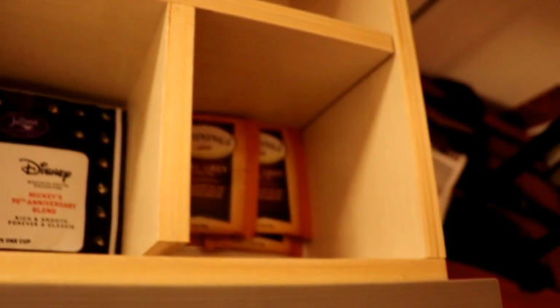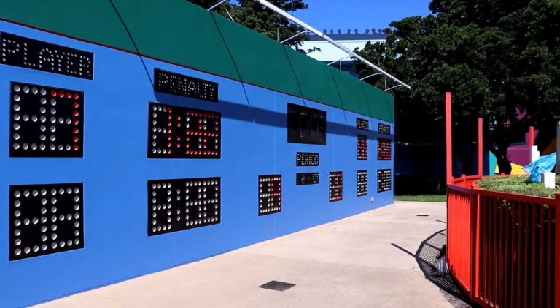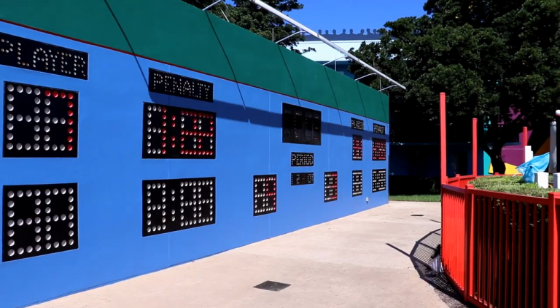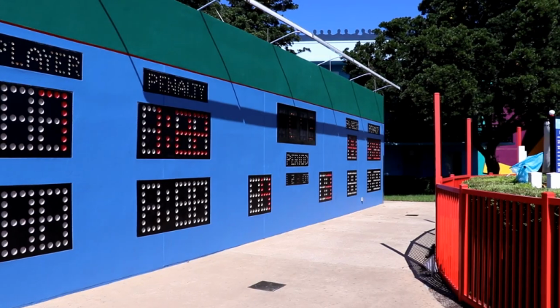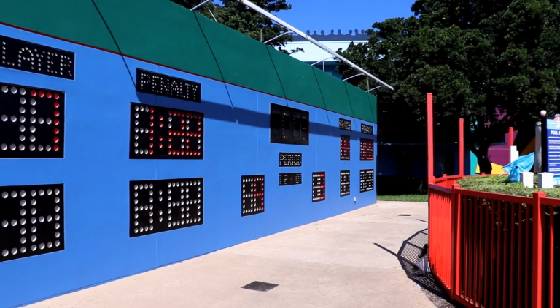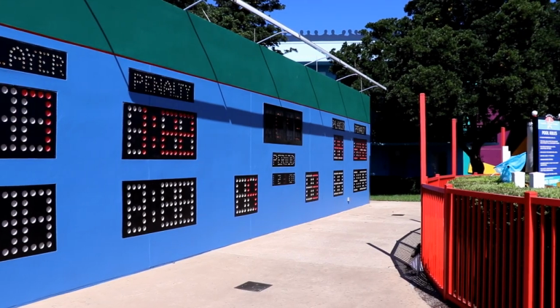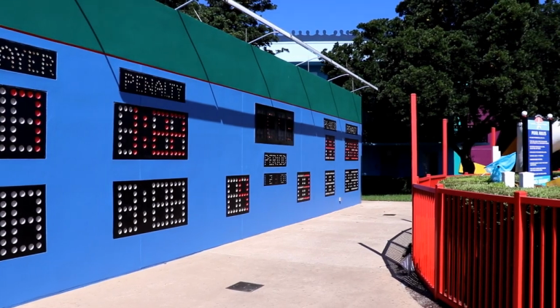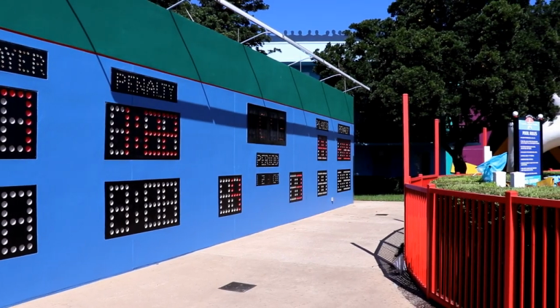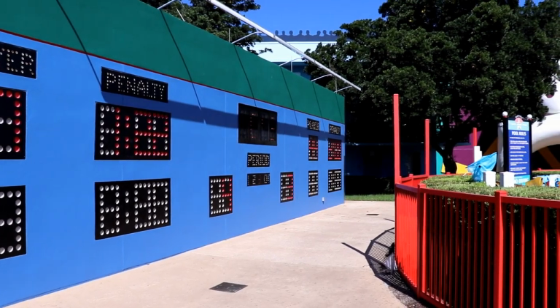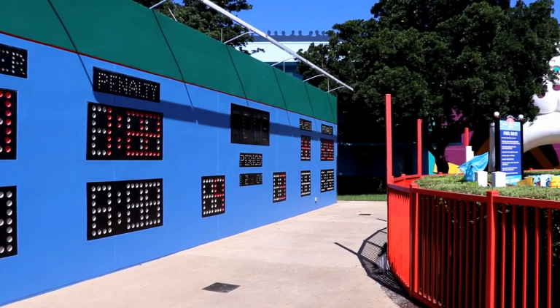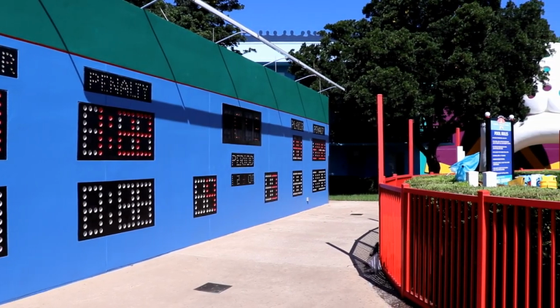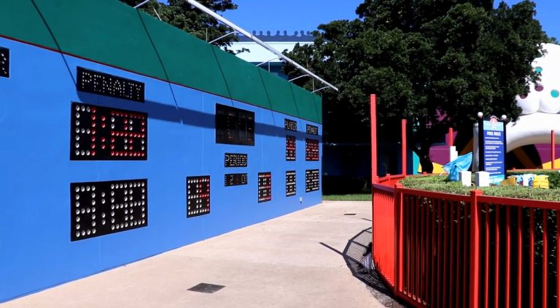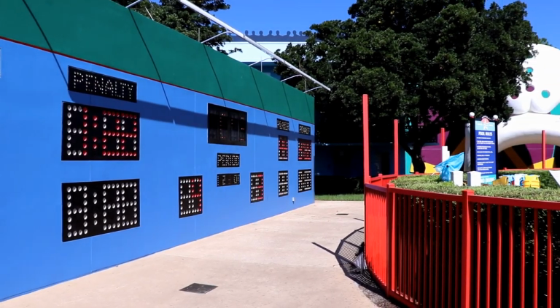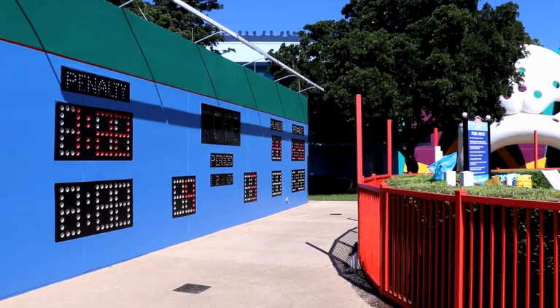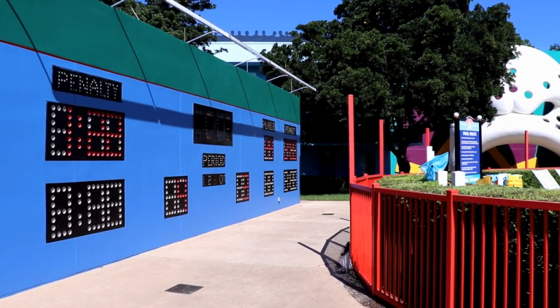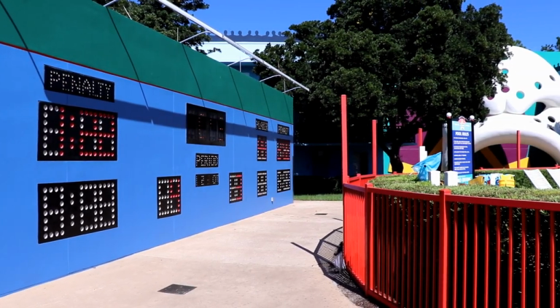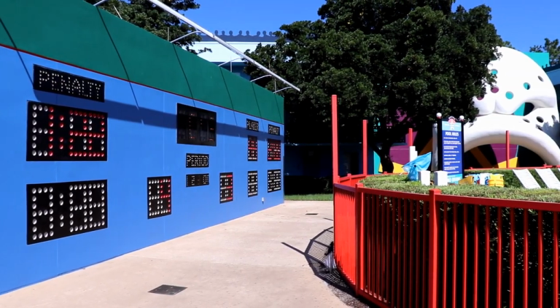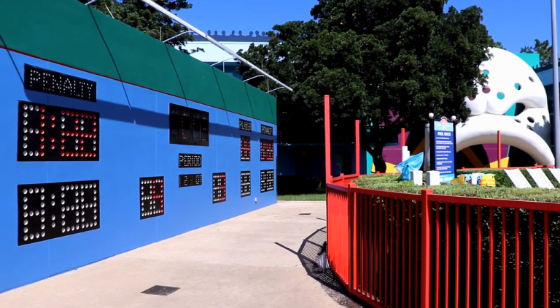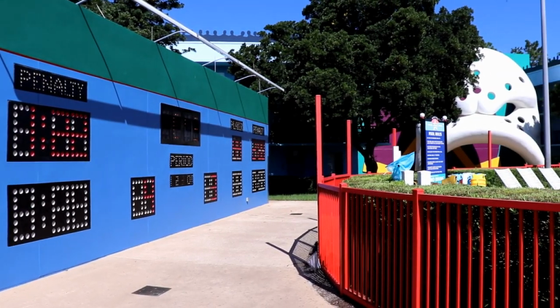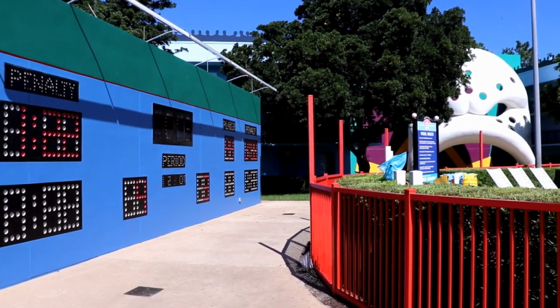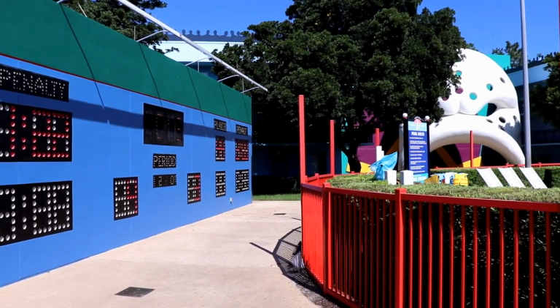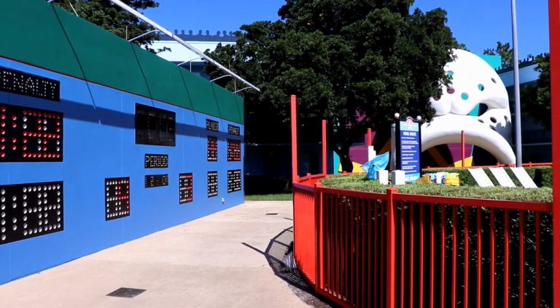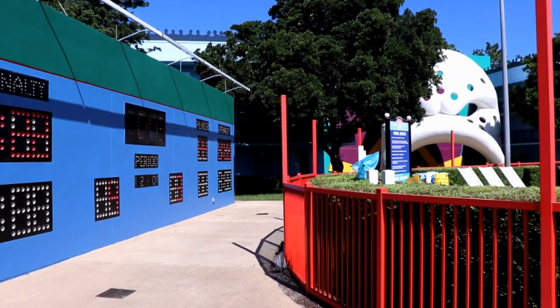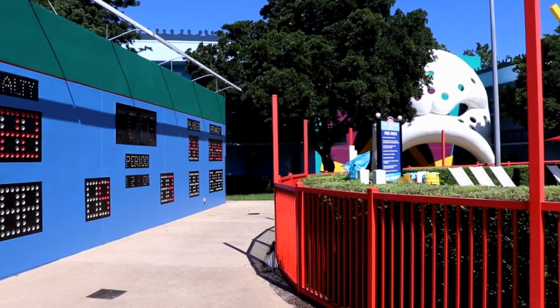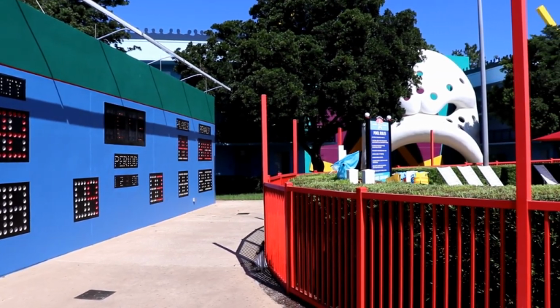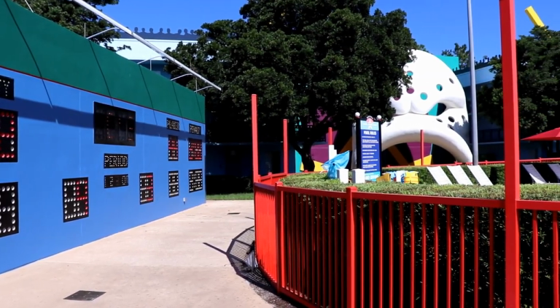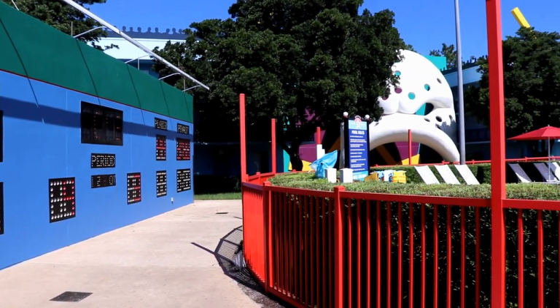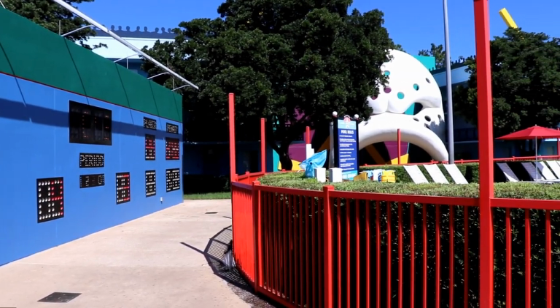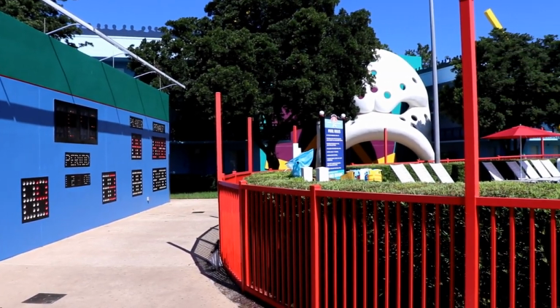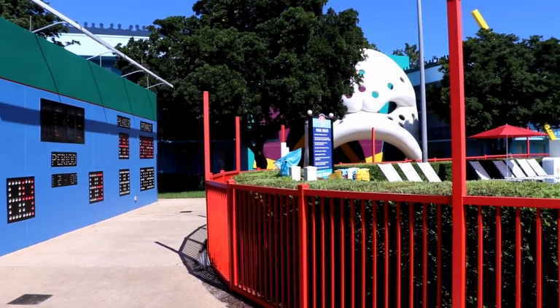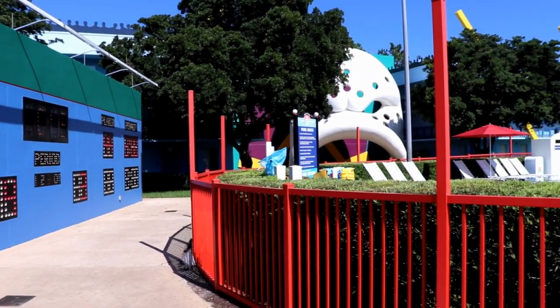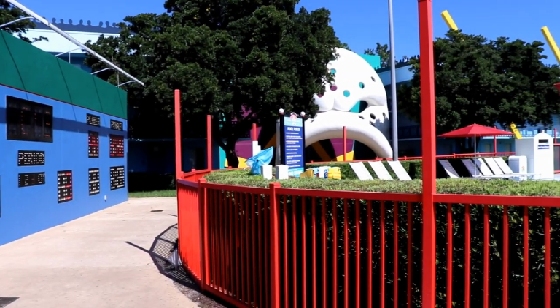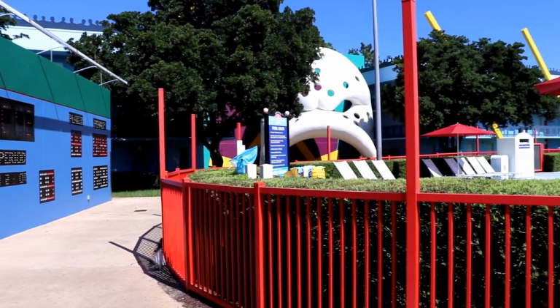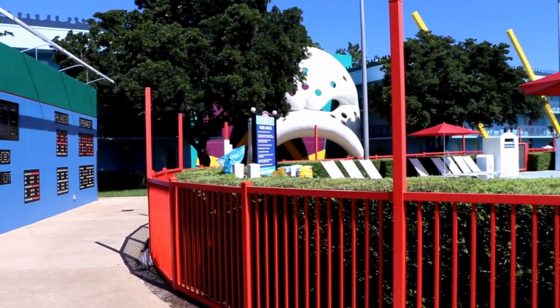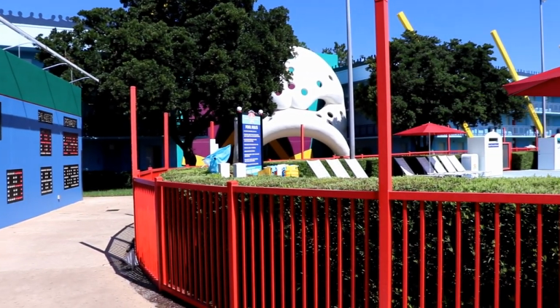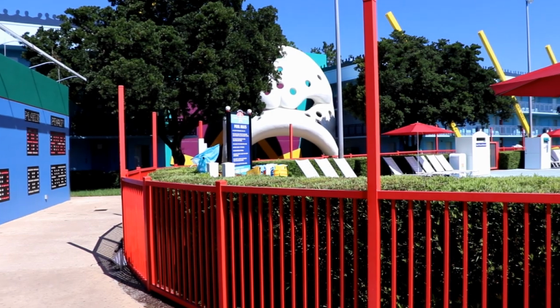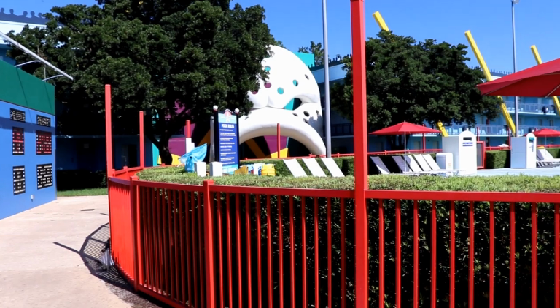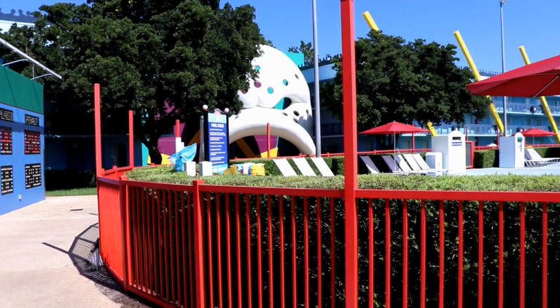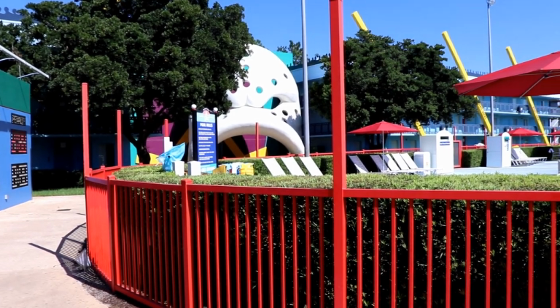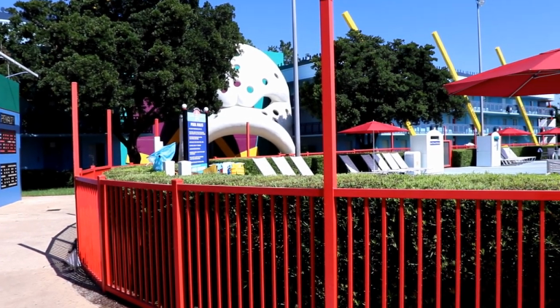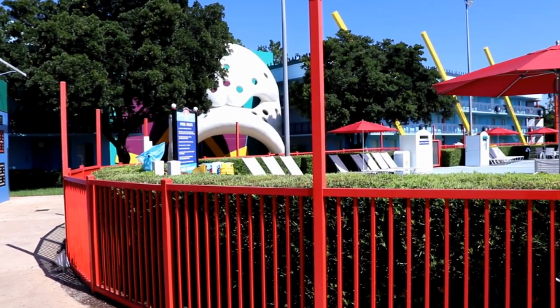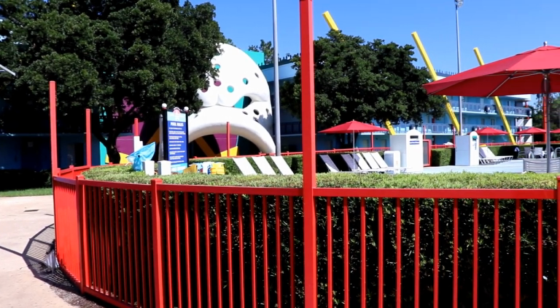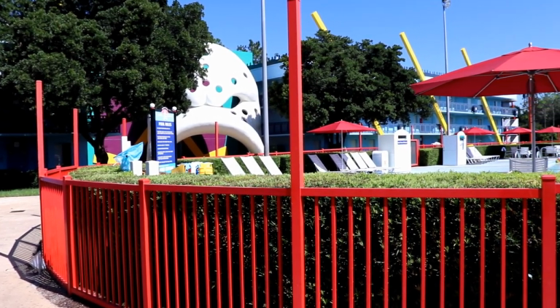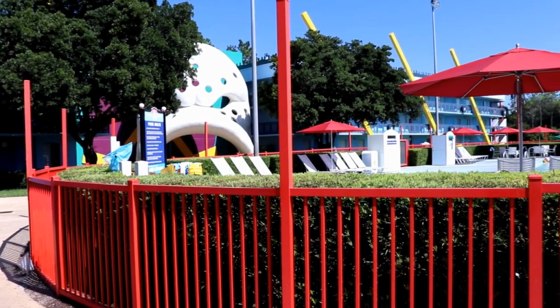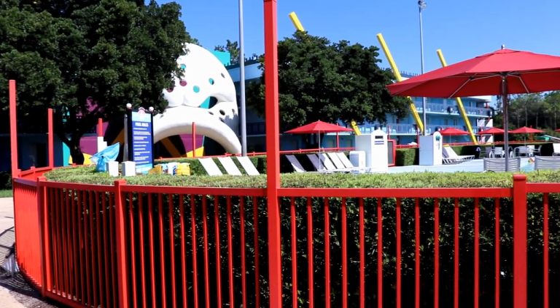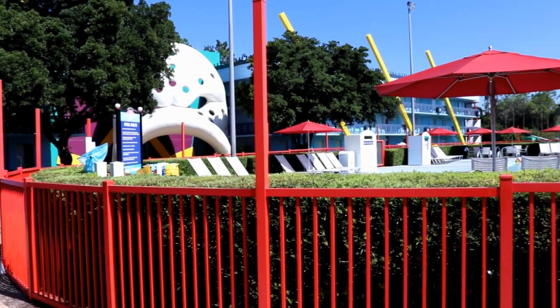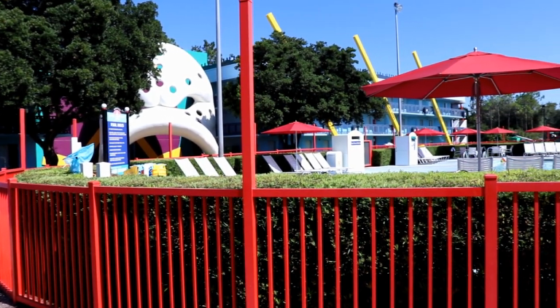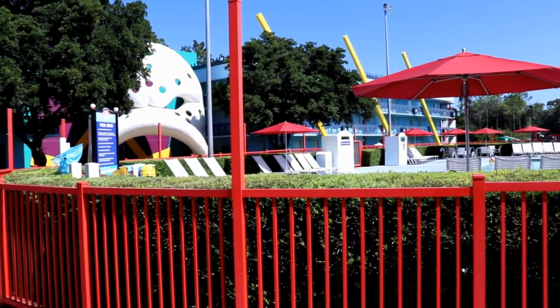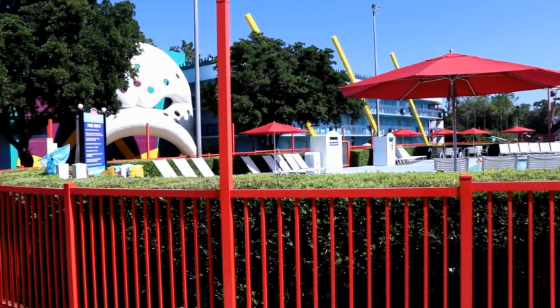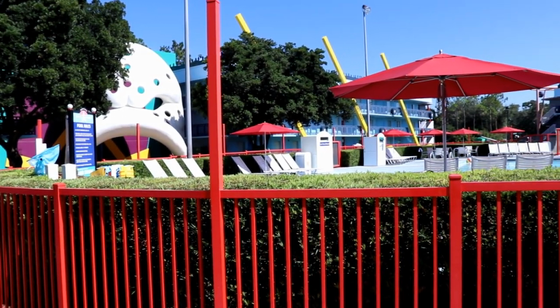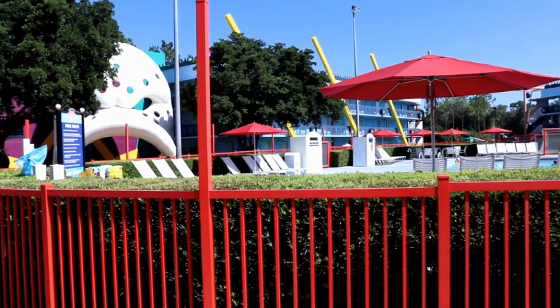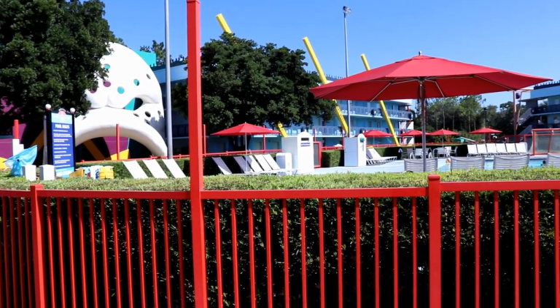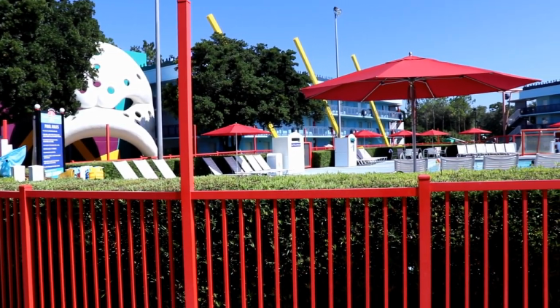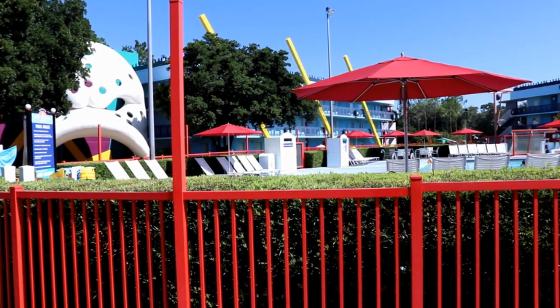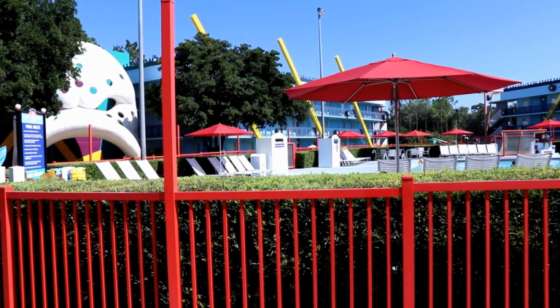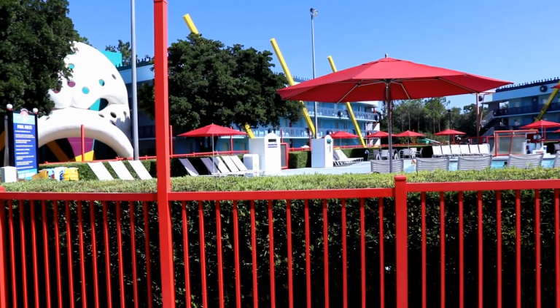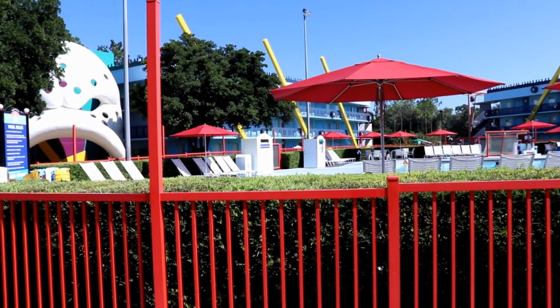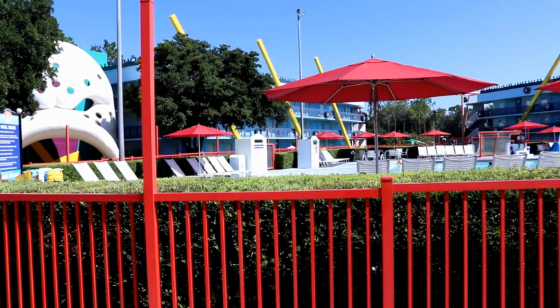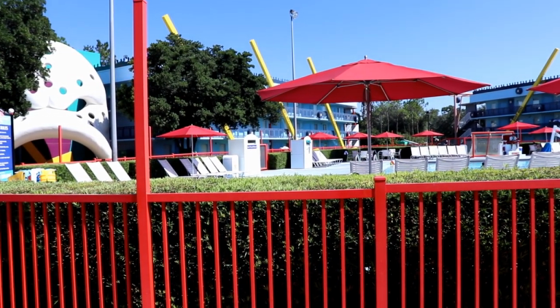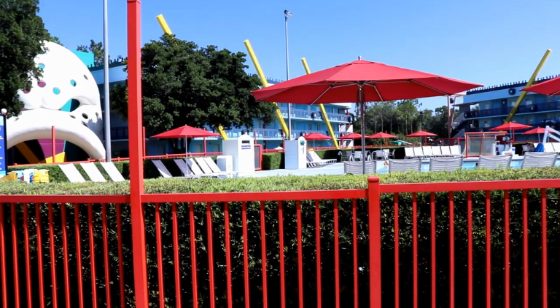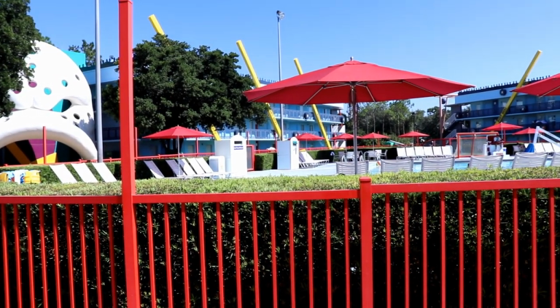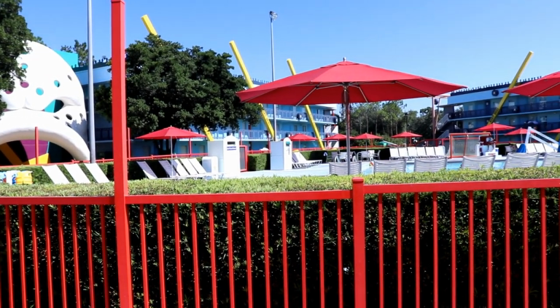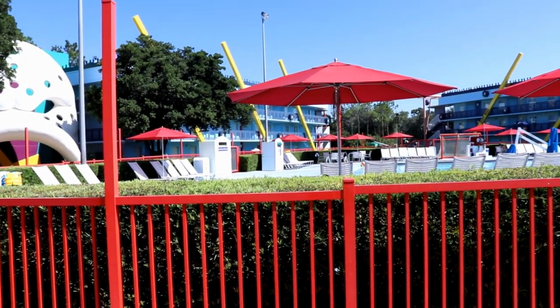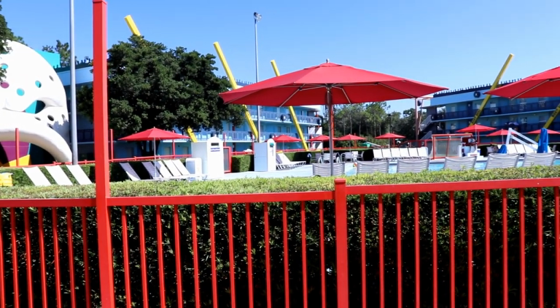The last section we'll tour is the Mighty Ducks section, which is also themed after another of Disney's live-action films.